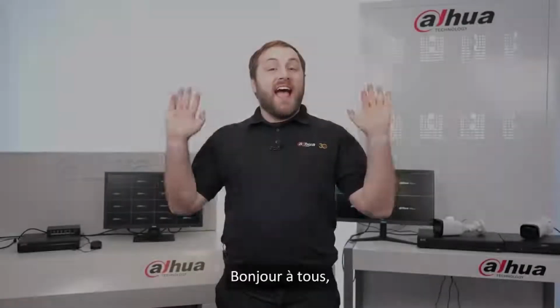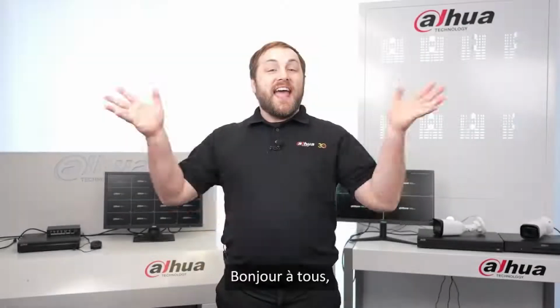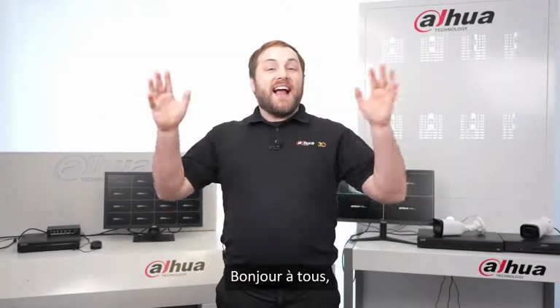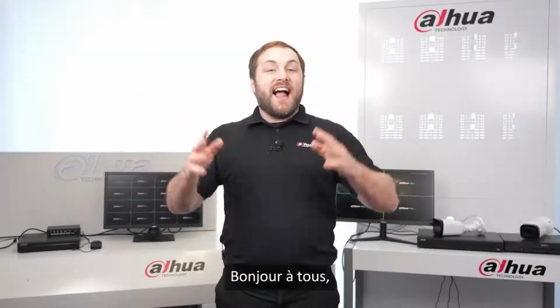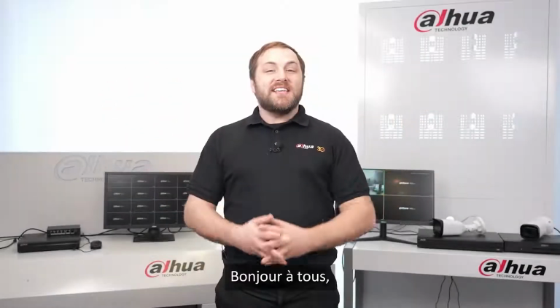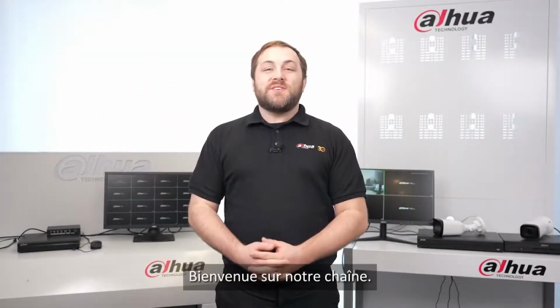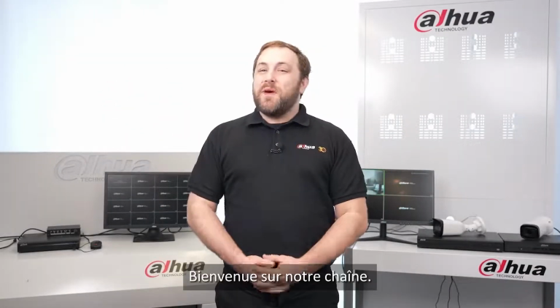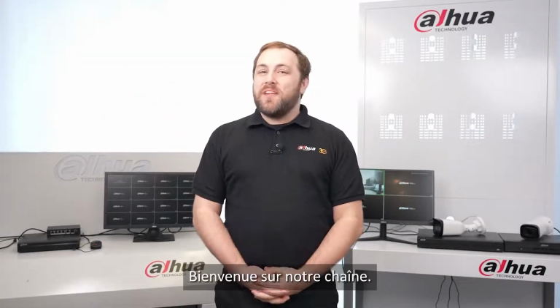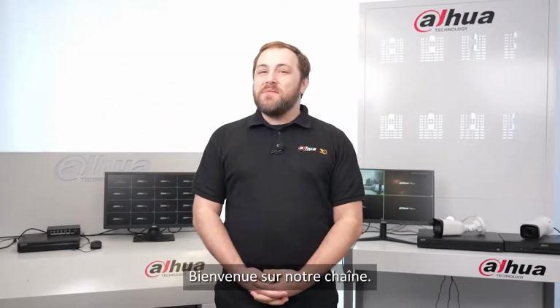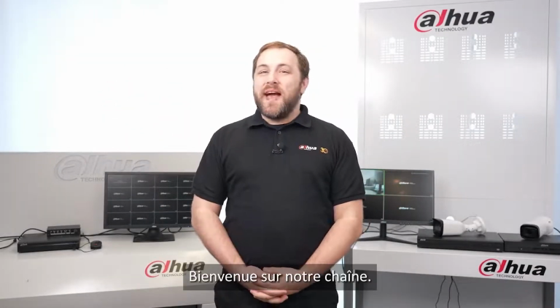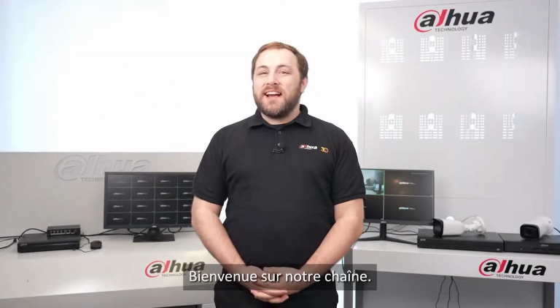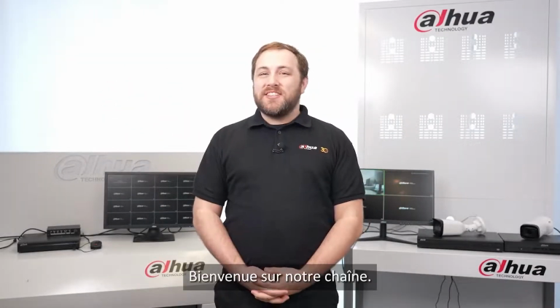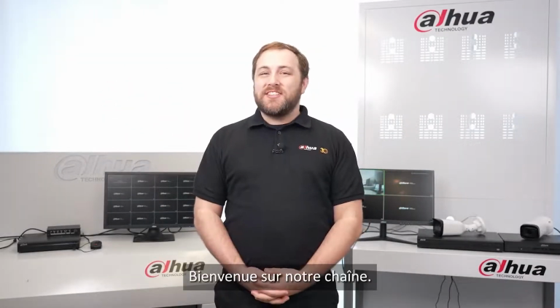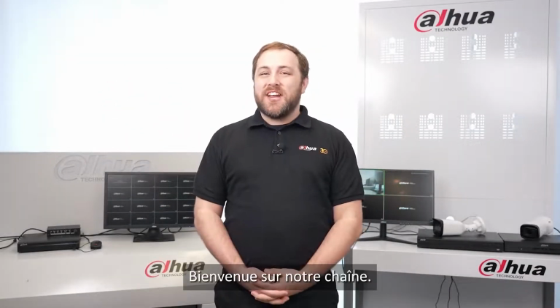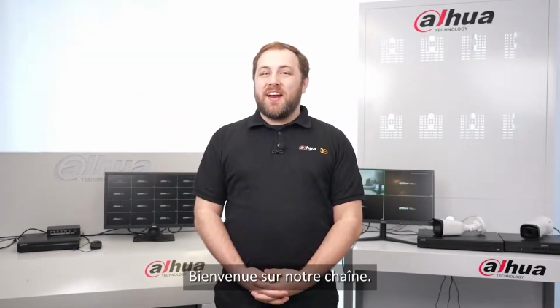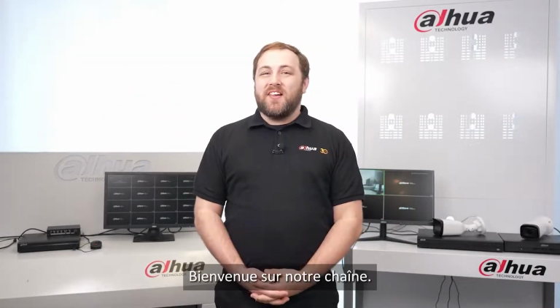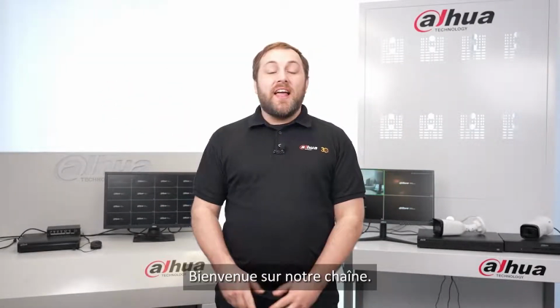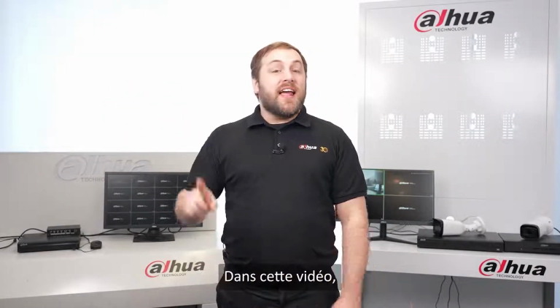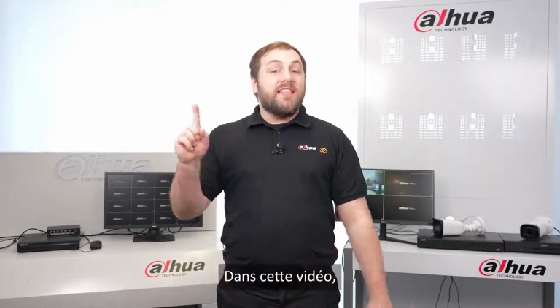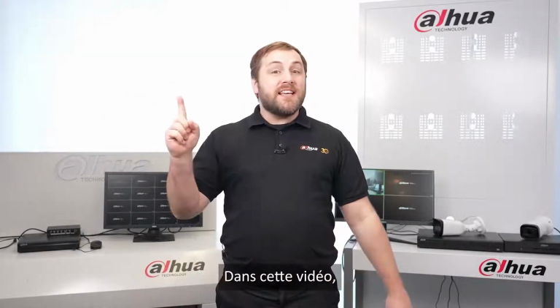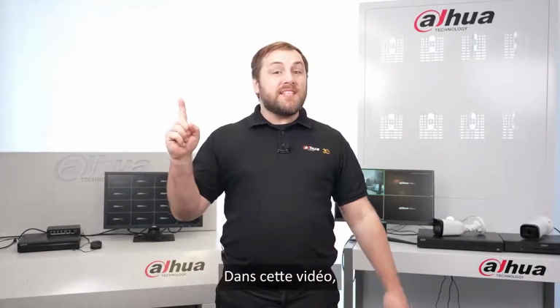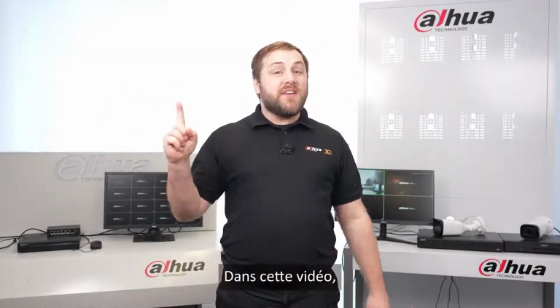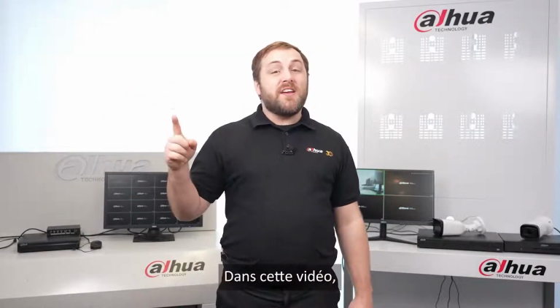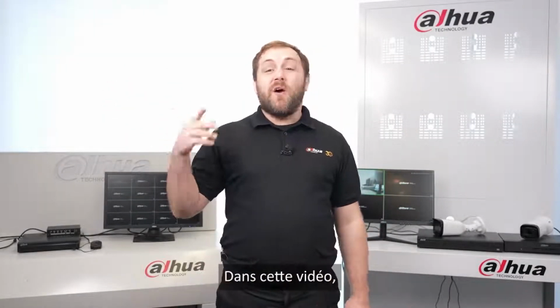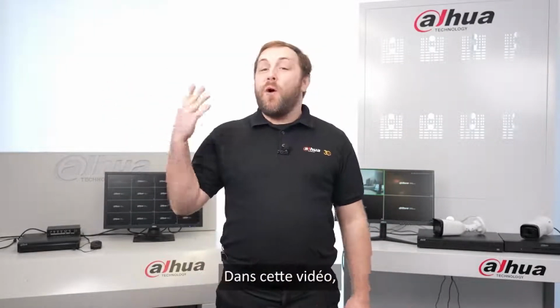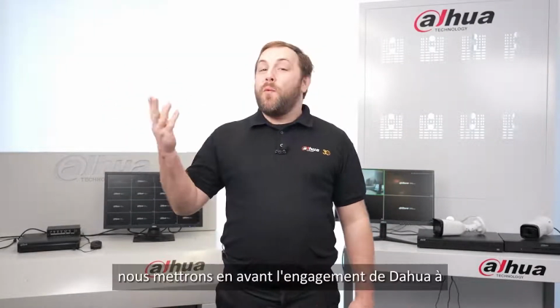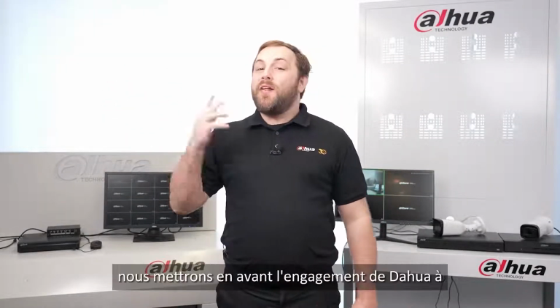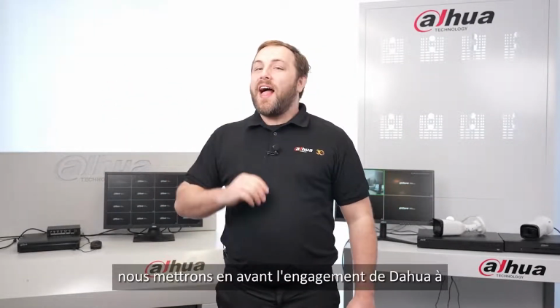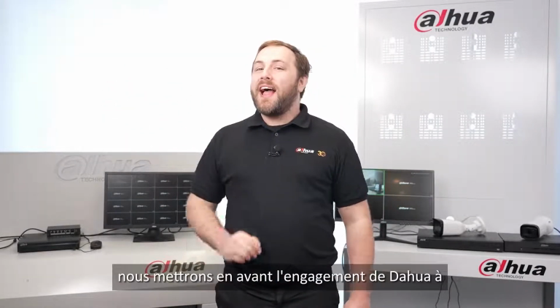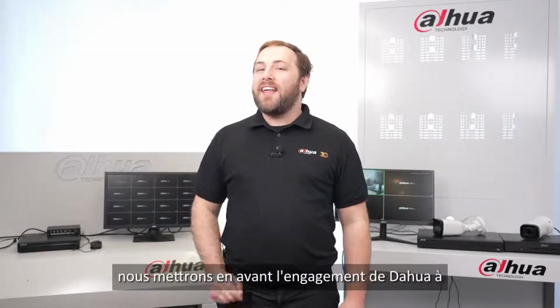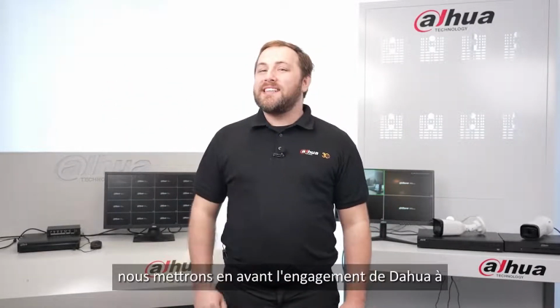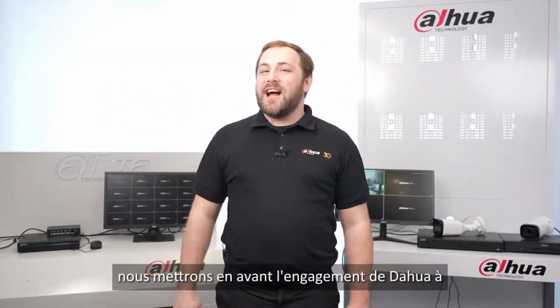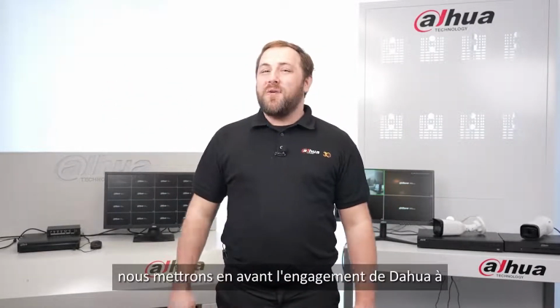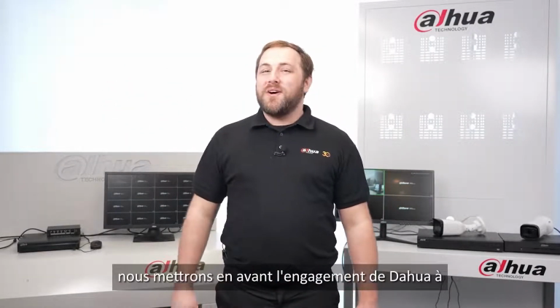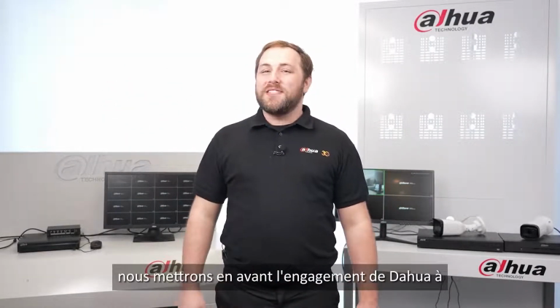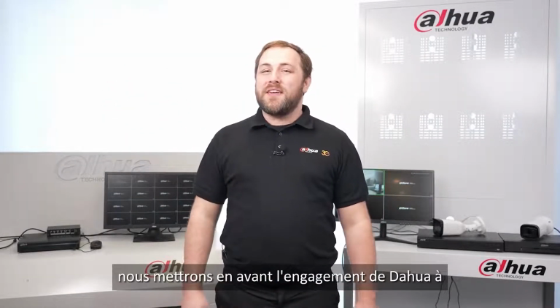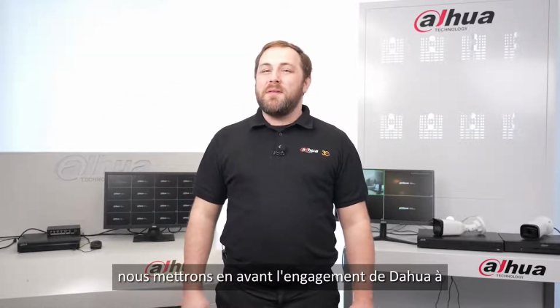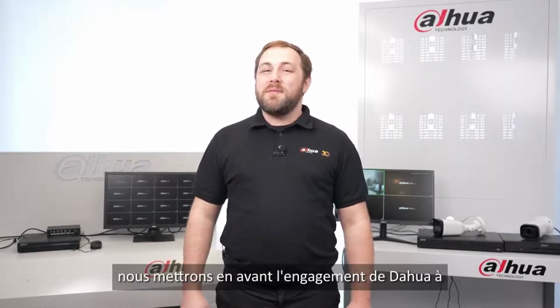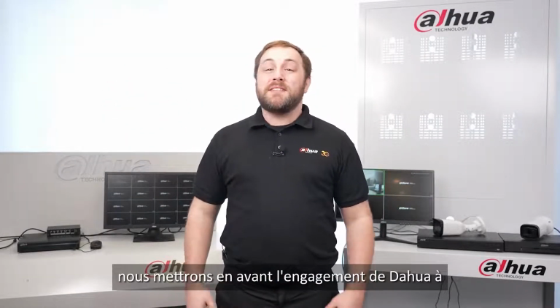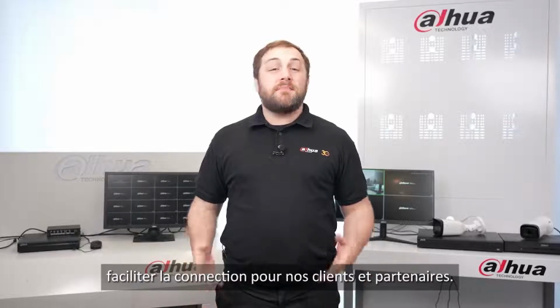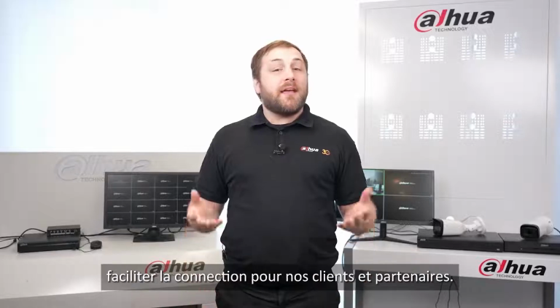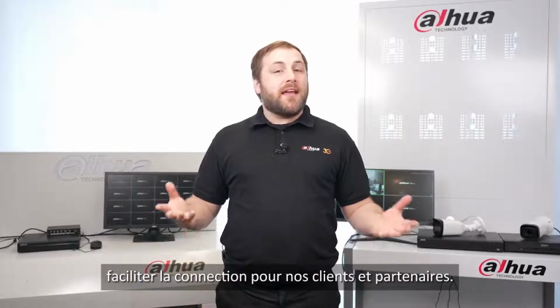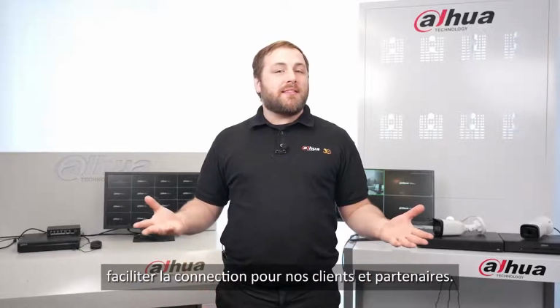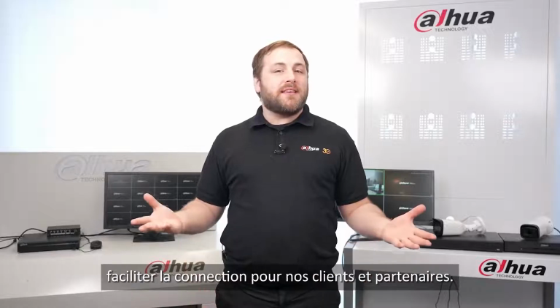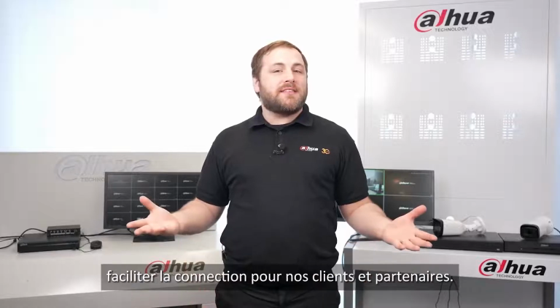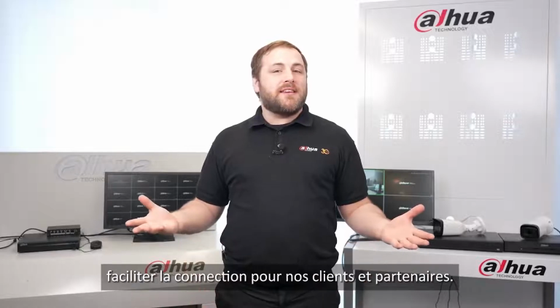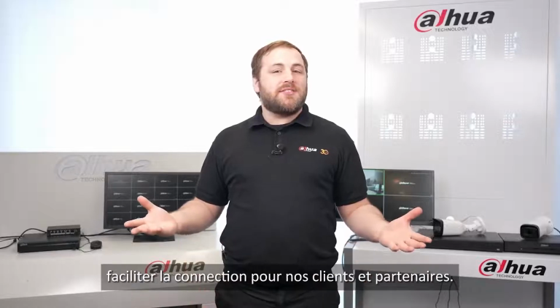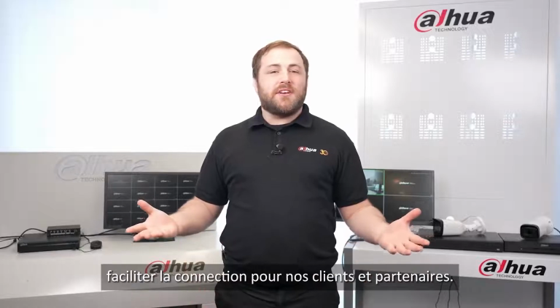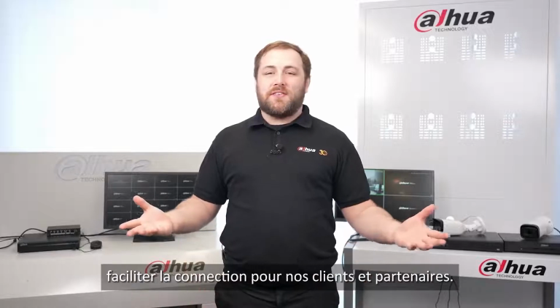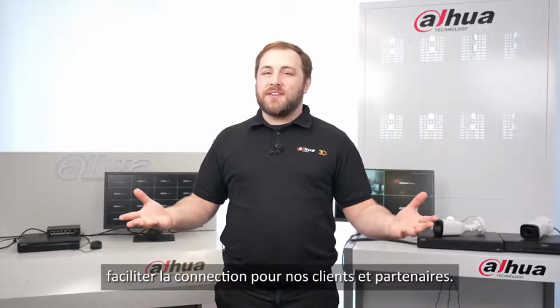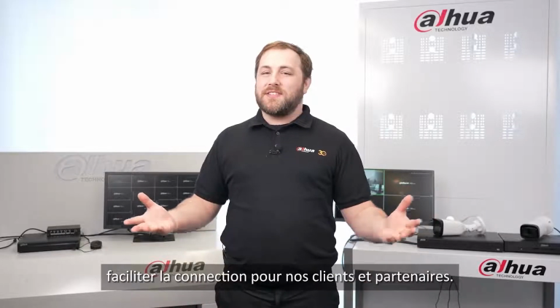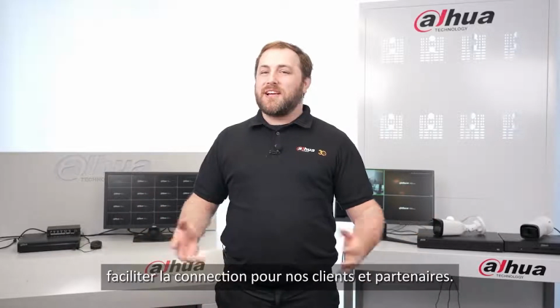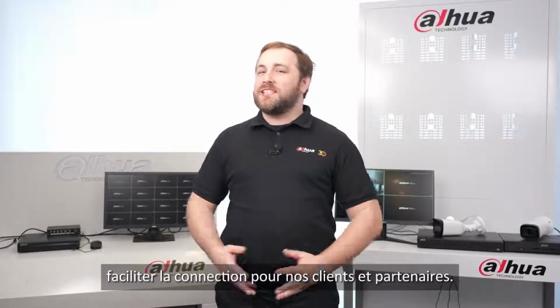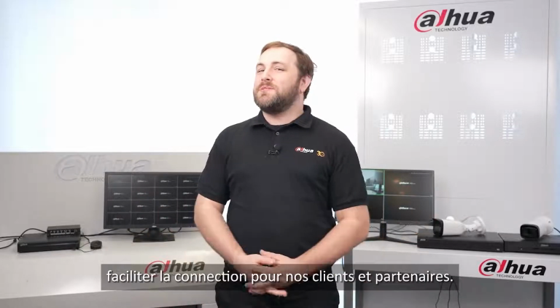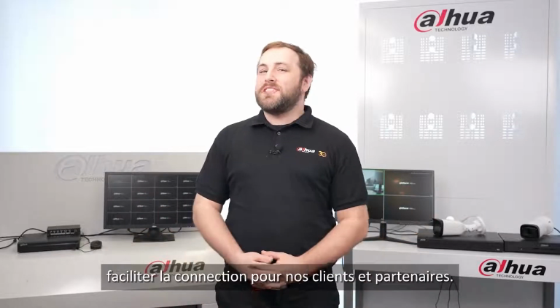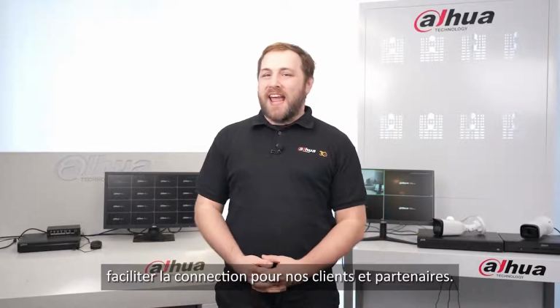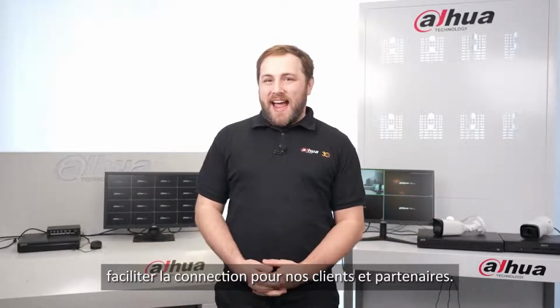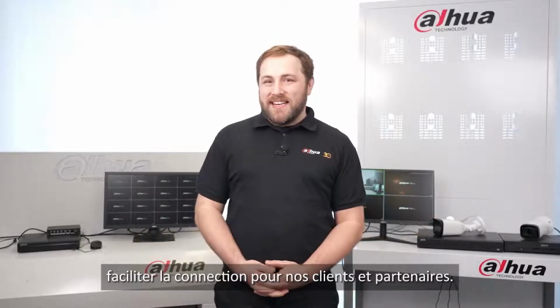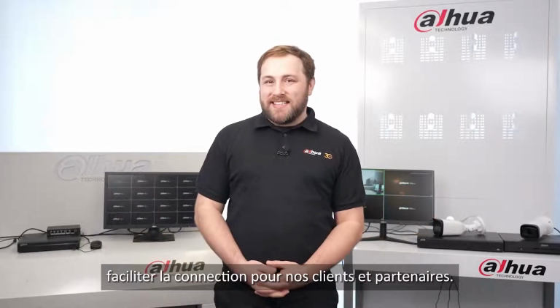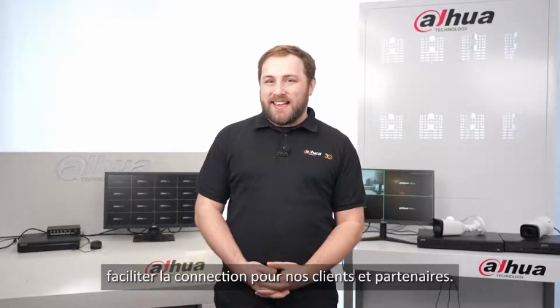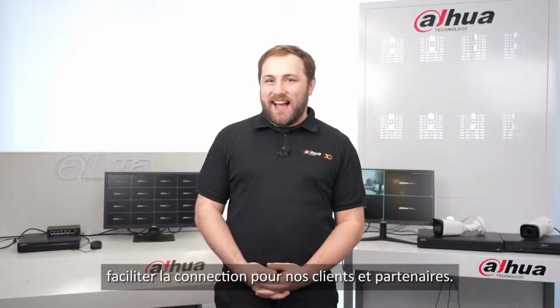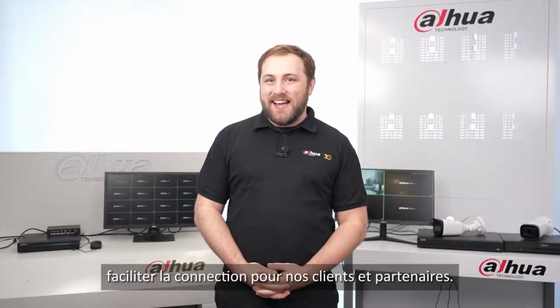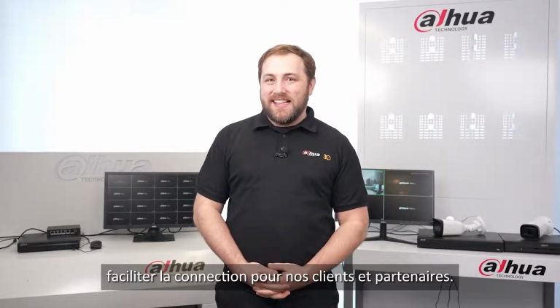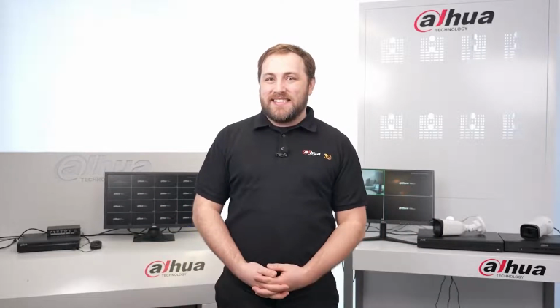Hey guys, welcome back to the channel. In this video, we'll highlight Dahua's commitment to making things easier for its customers and its clients.